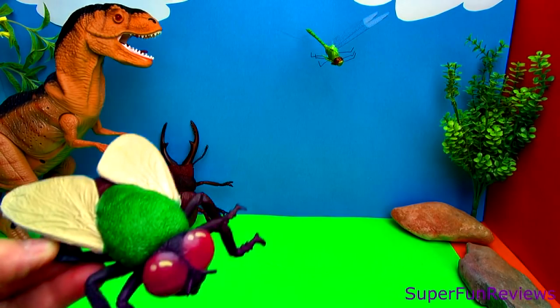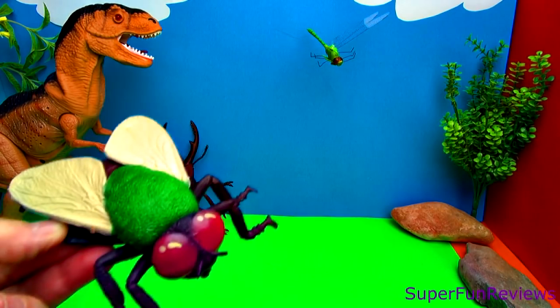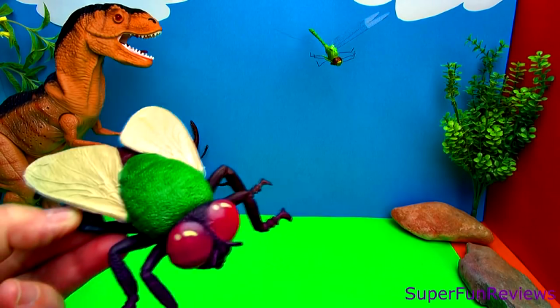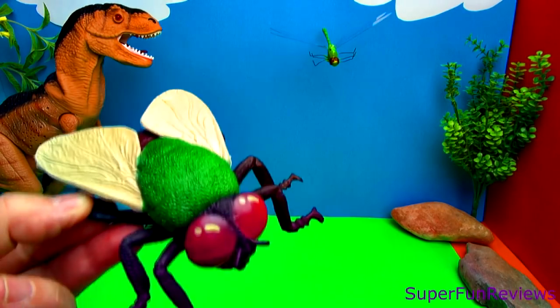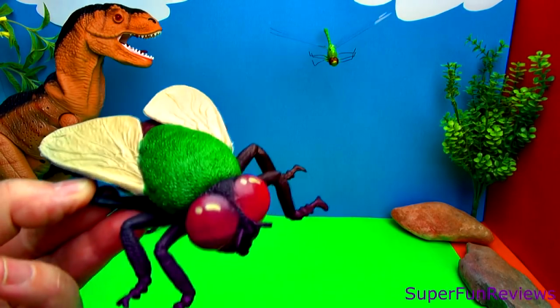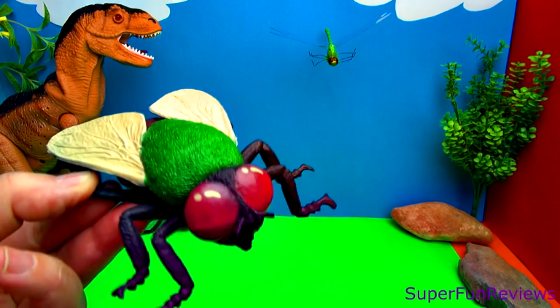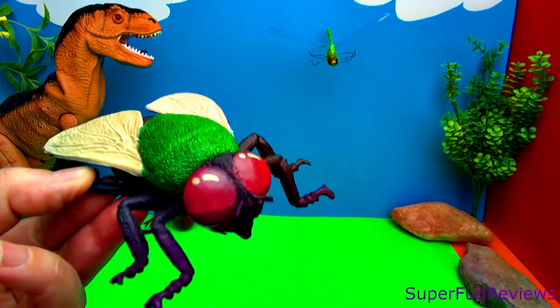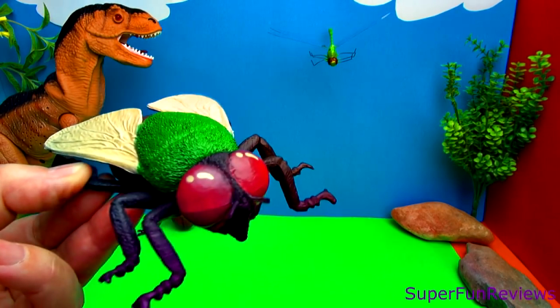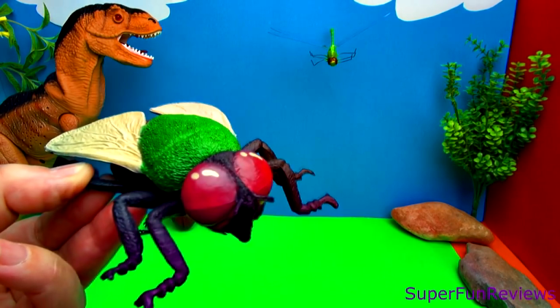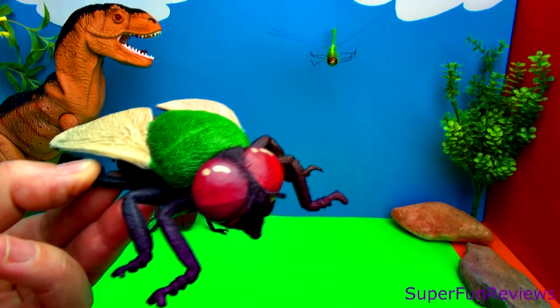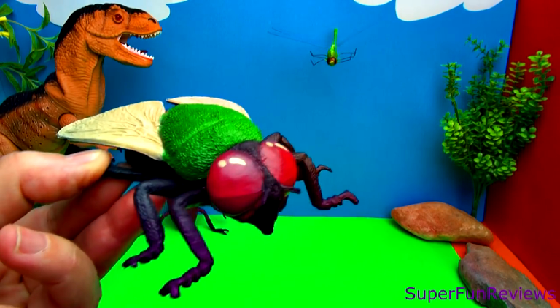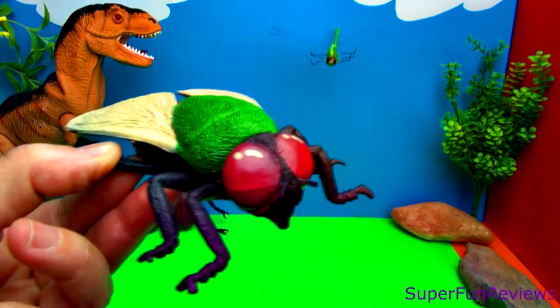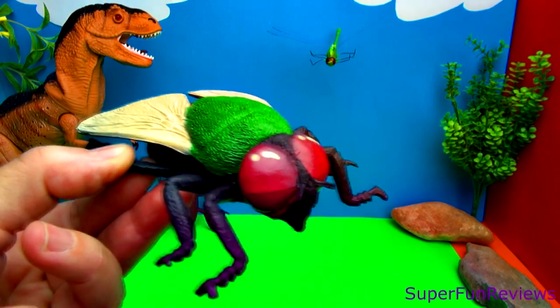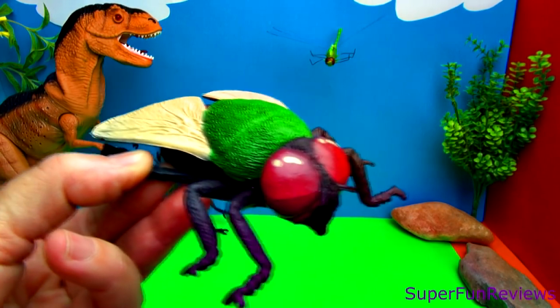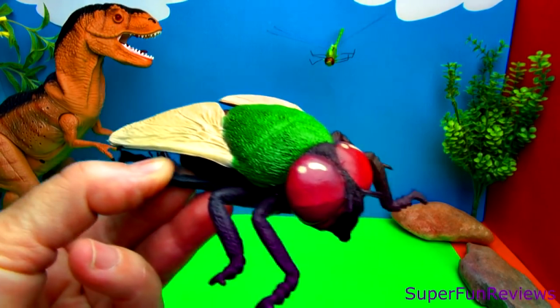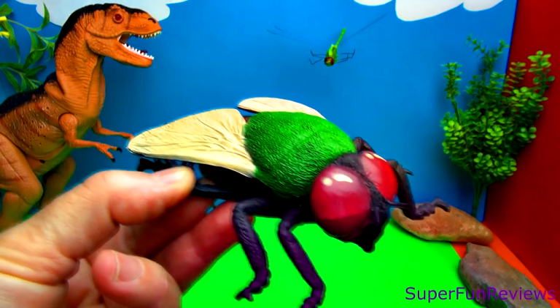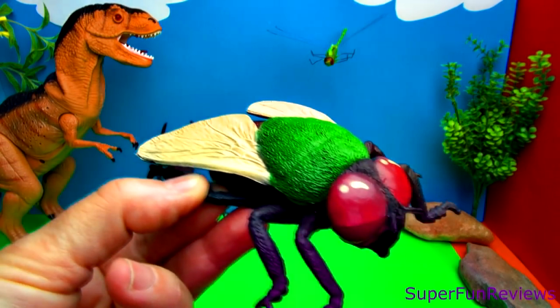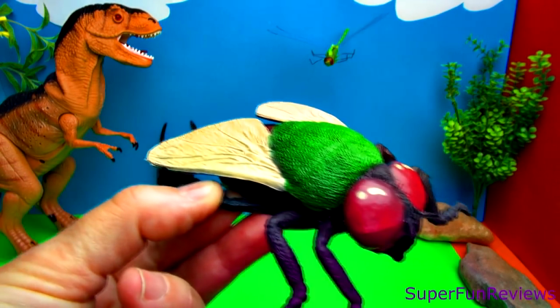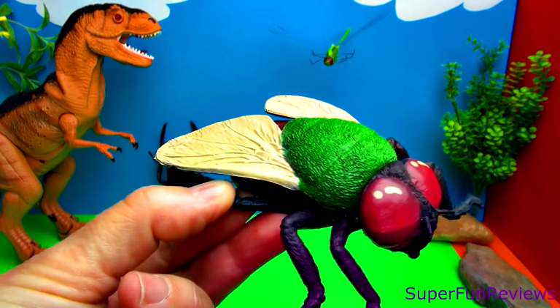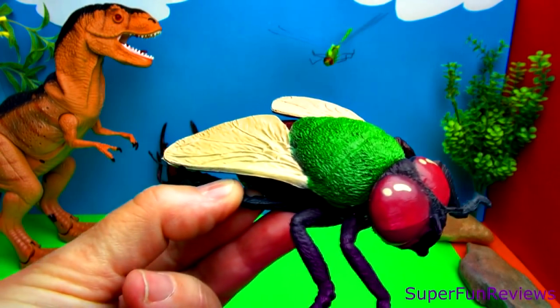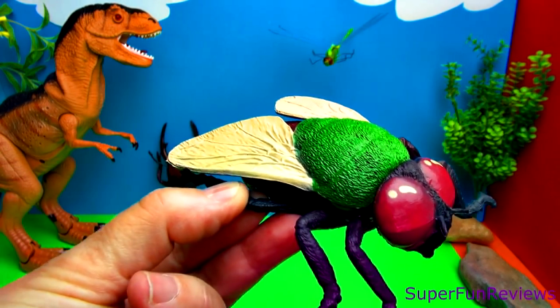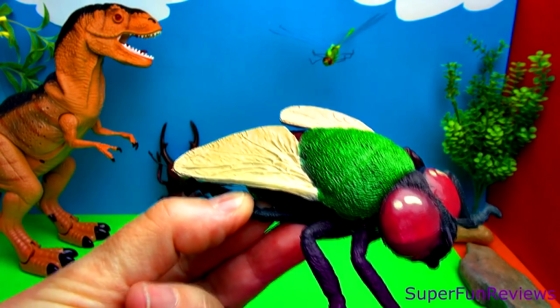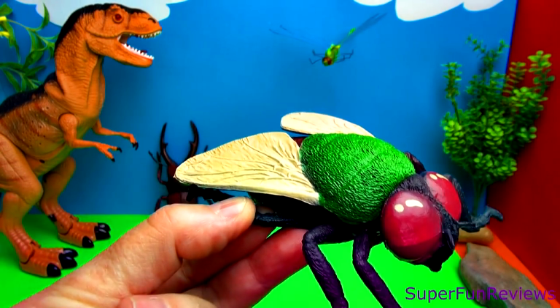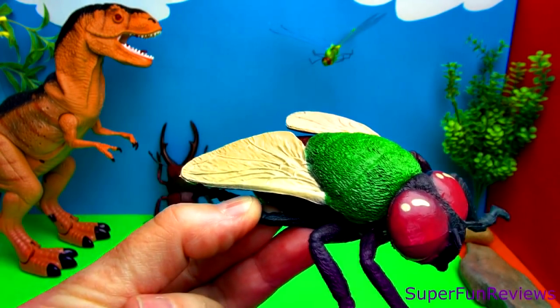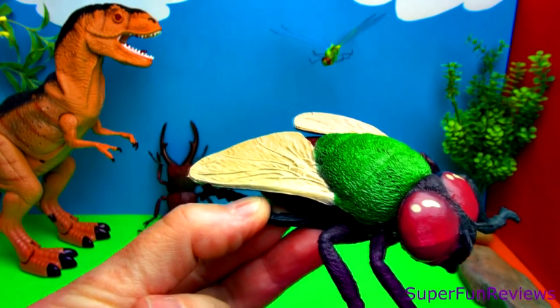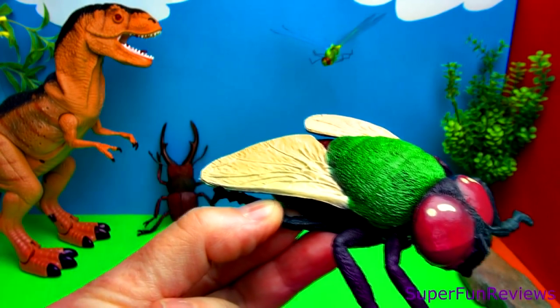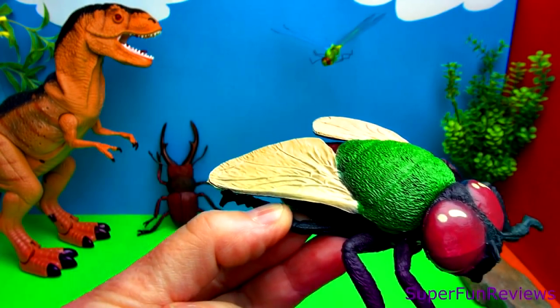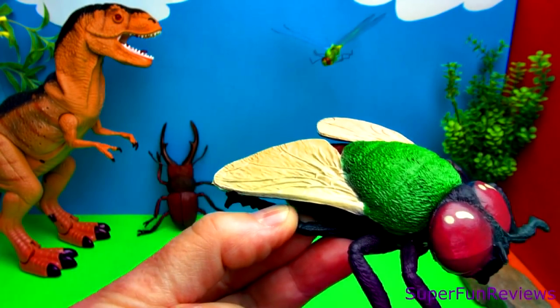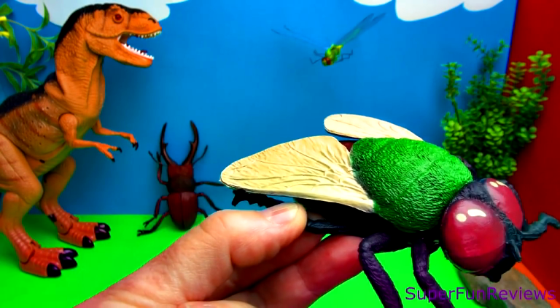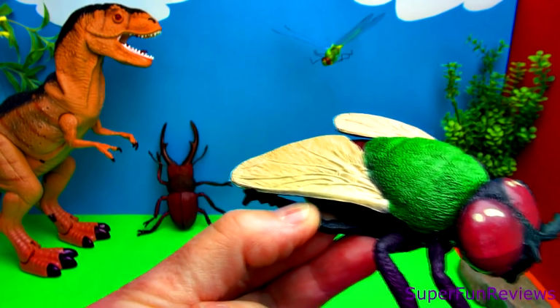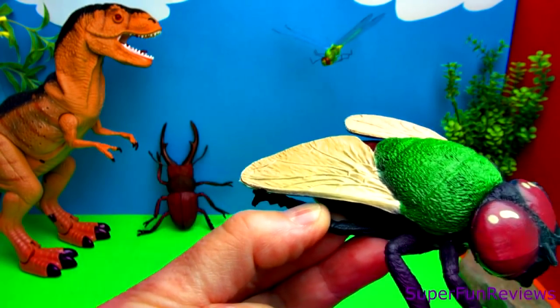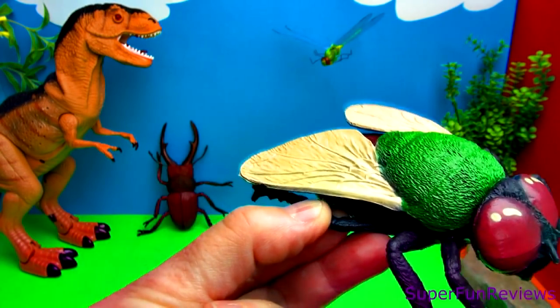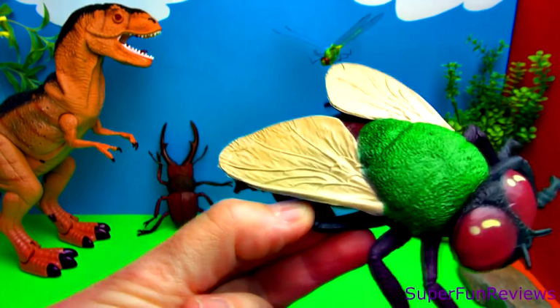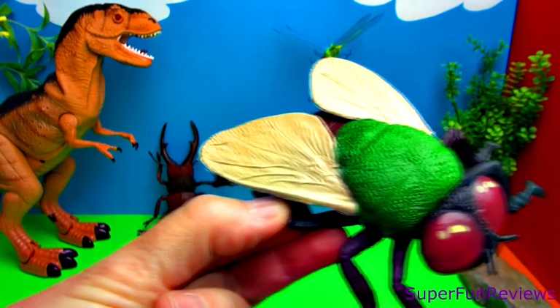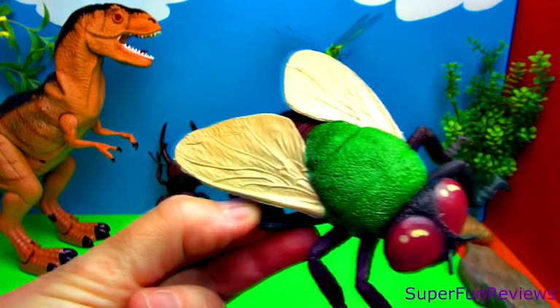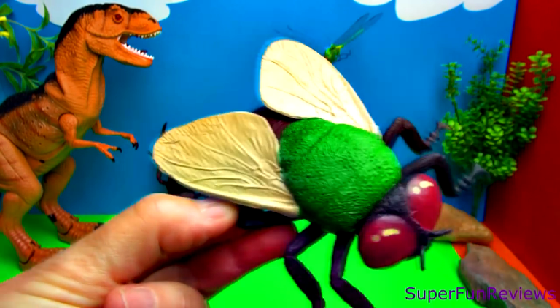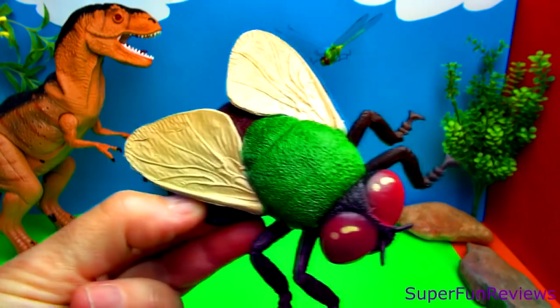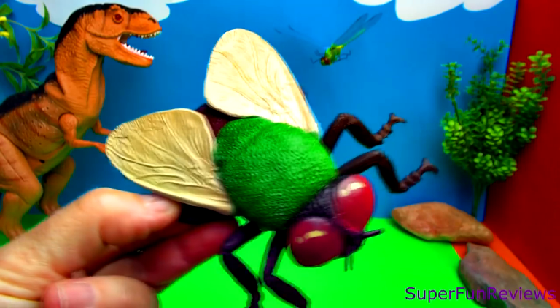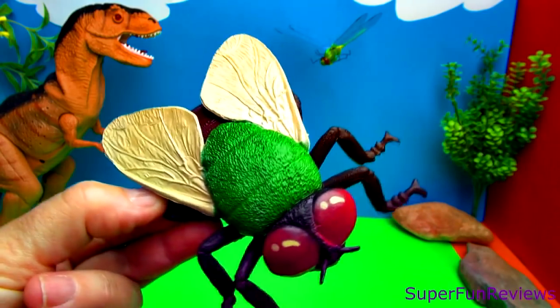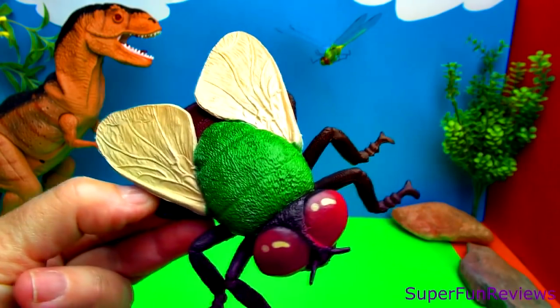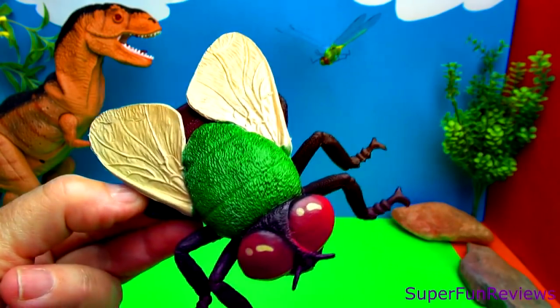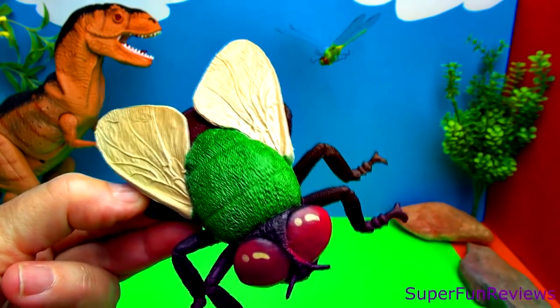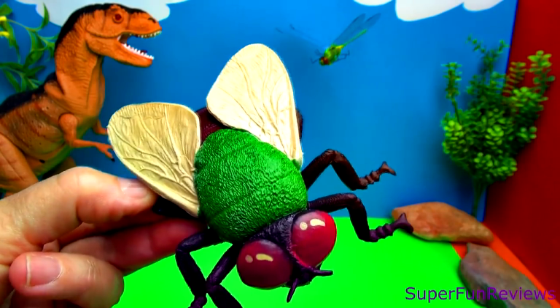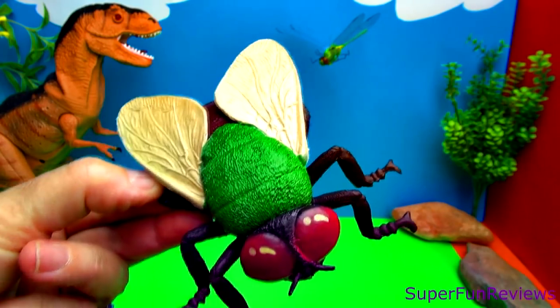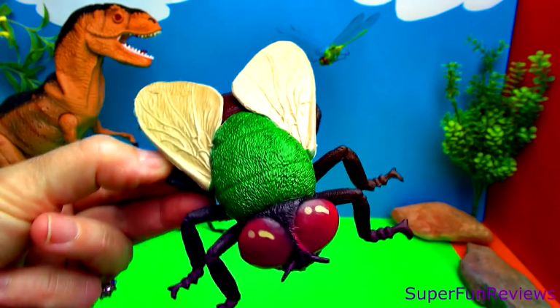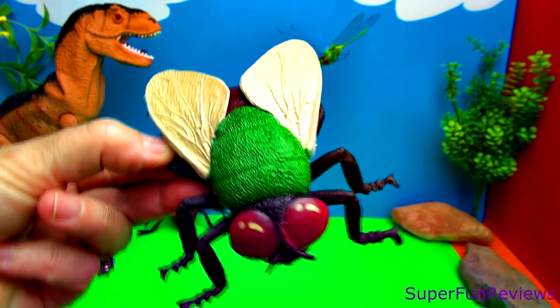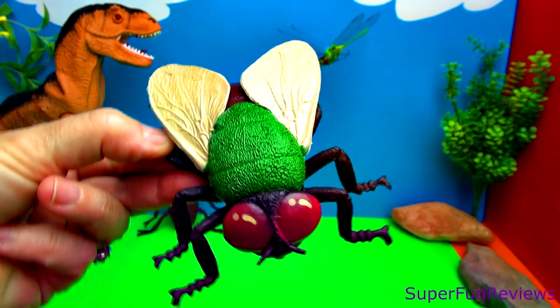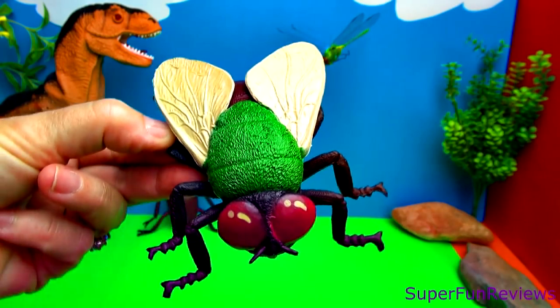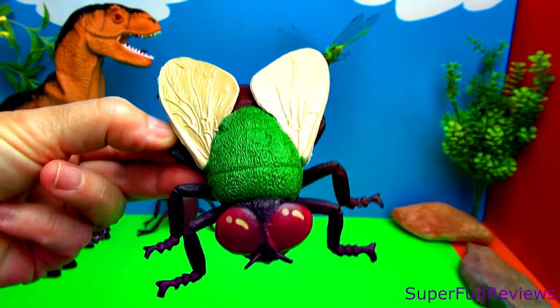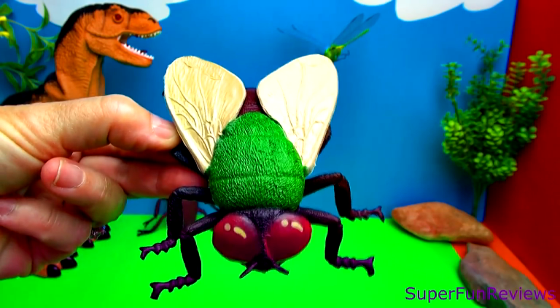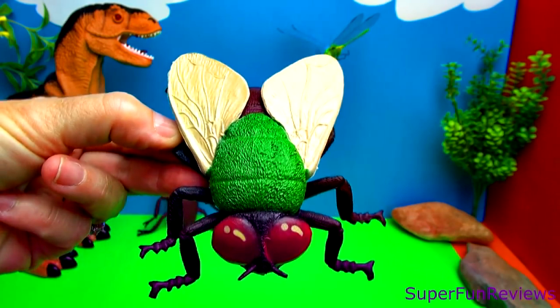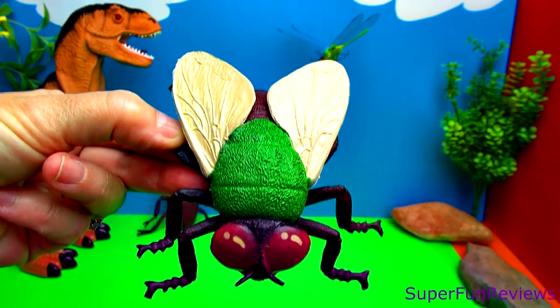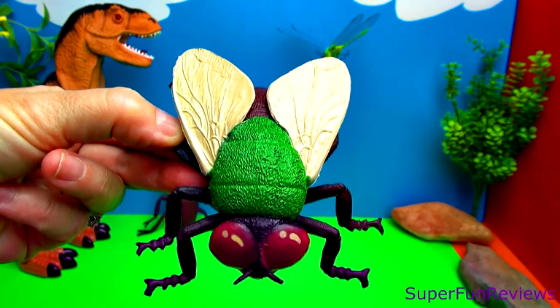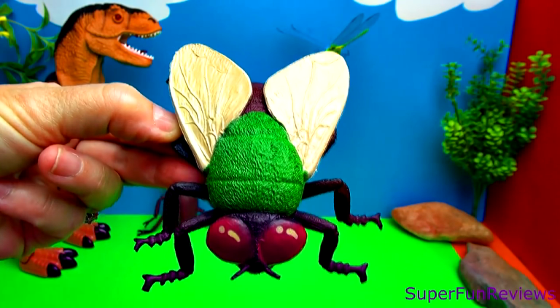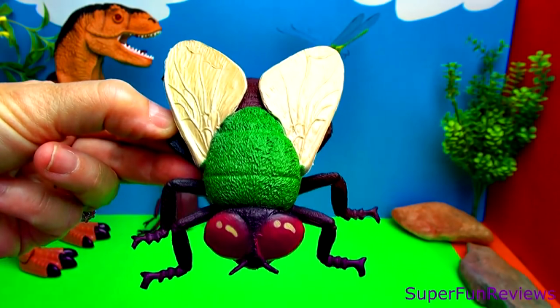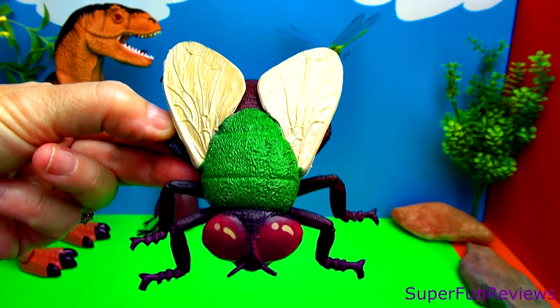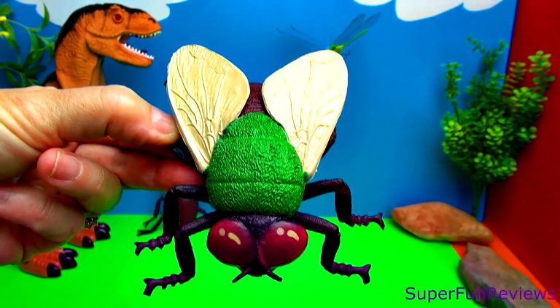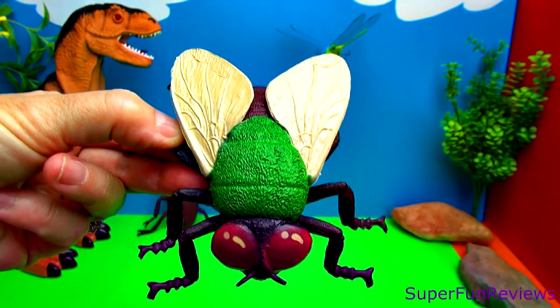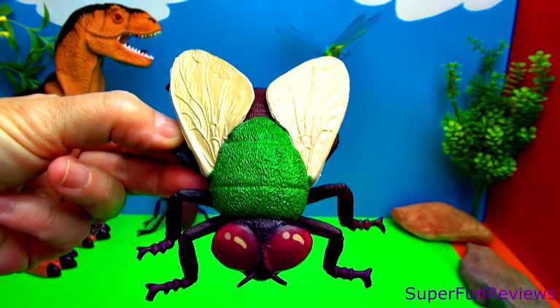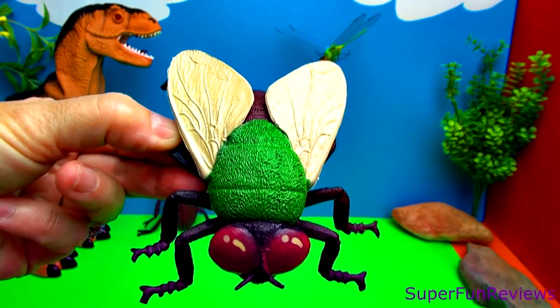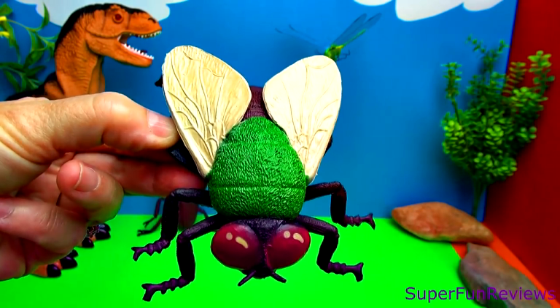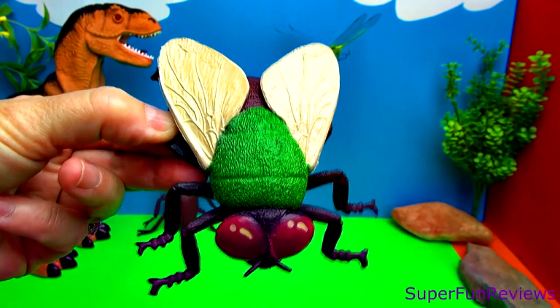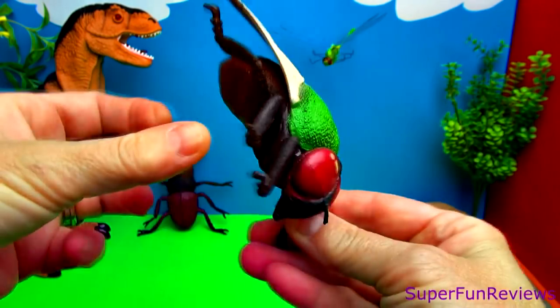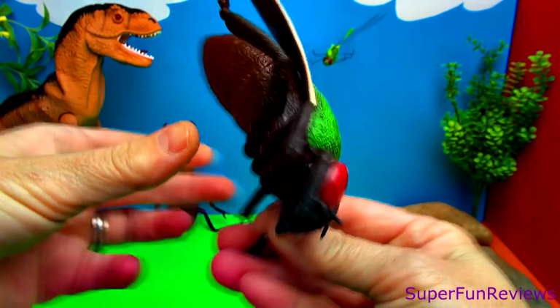Here we have a green bottle fly, also known as a blowfly. Larger than a normal housefly. Here is the underneath.